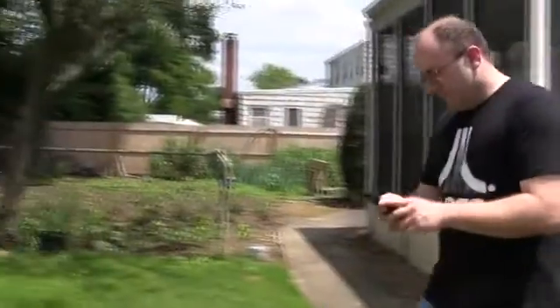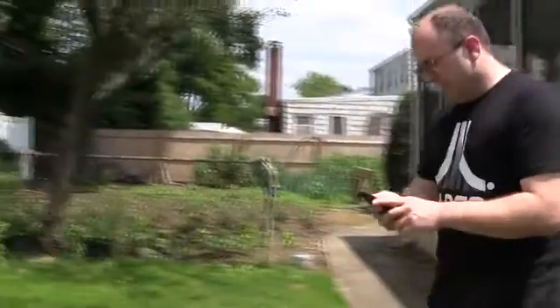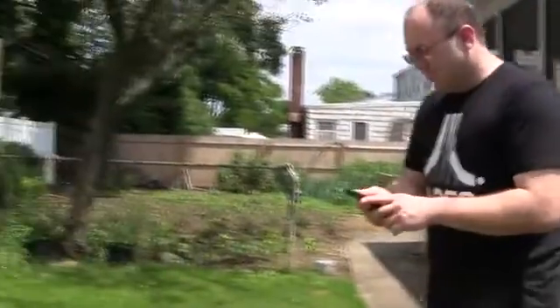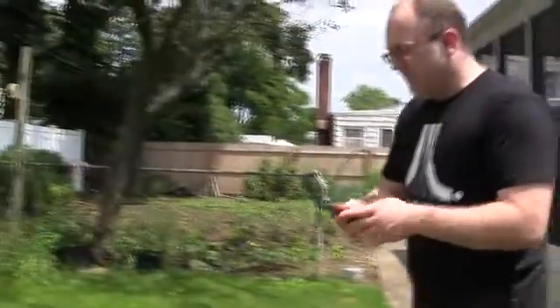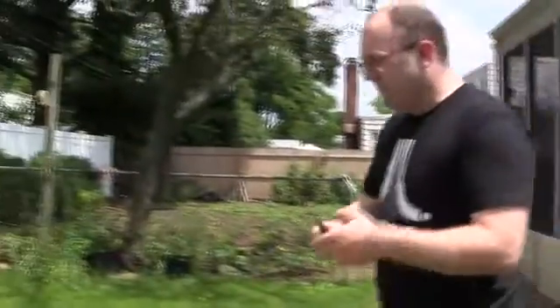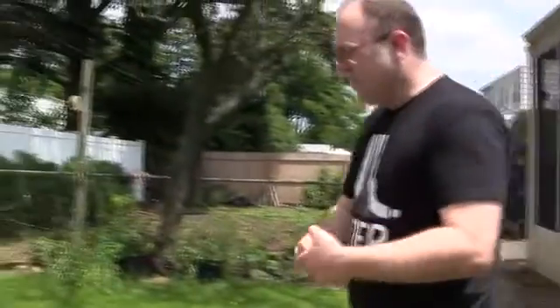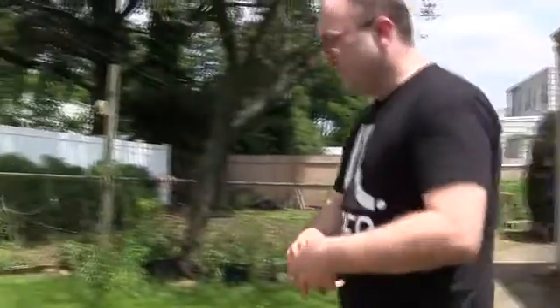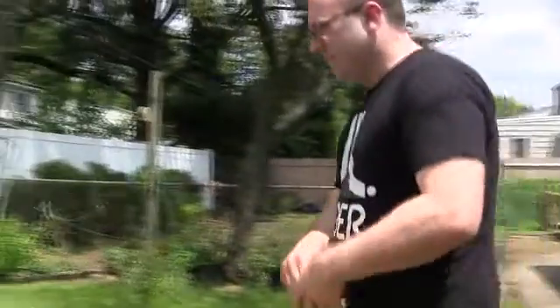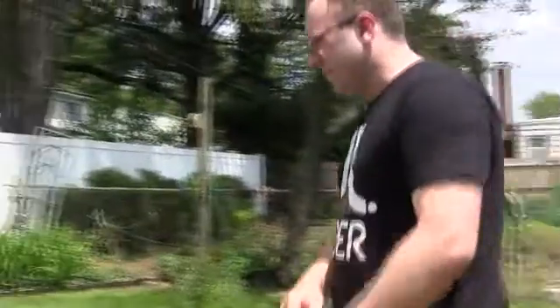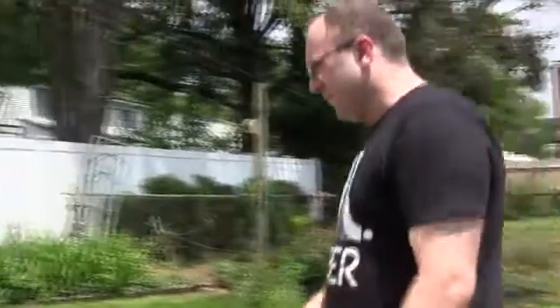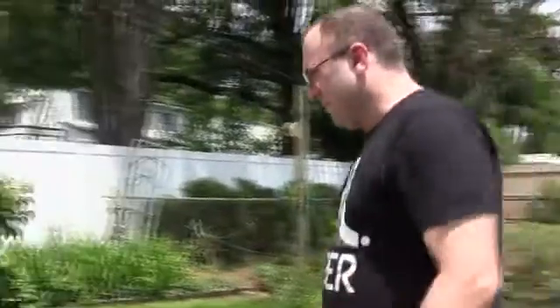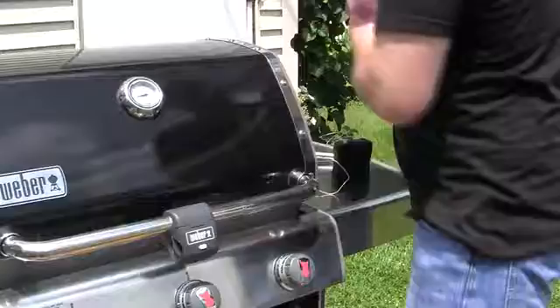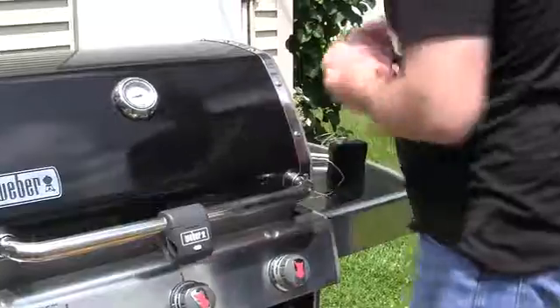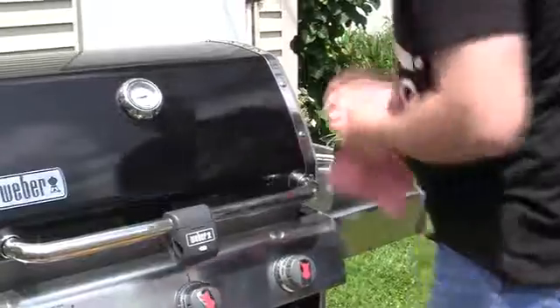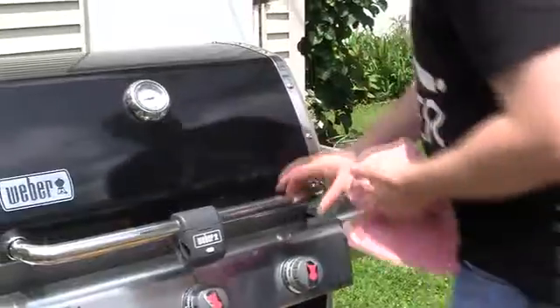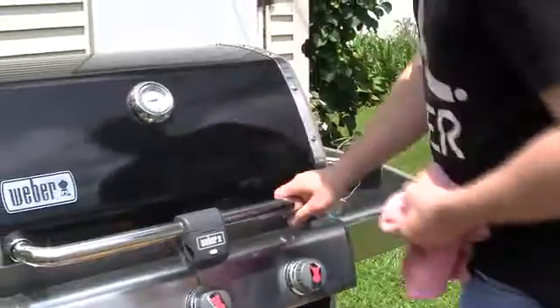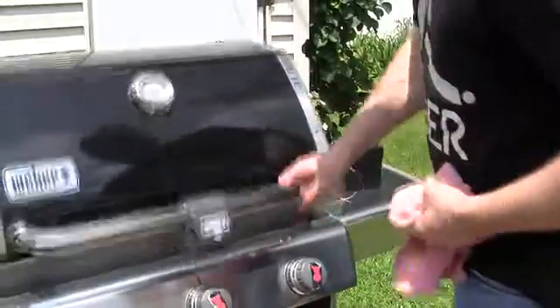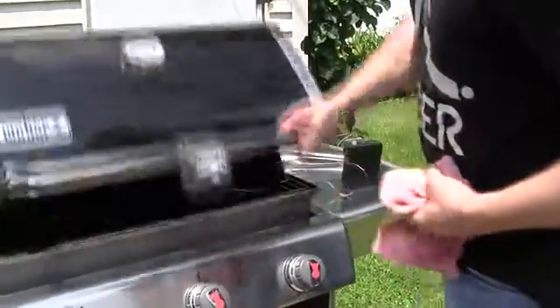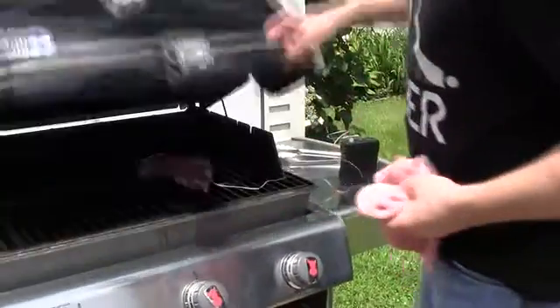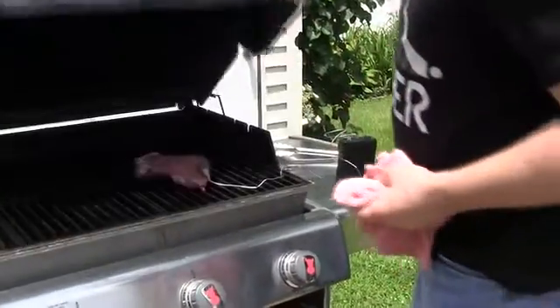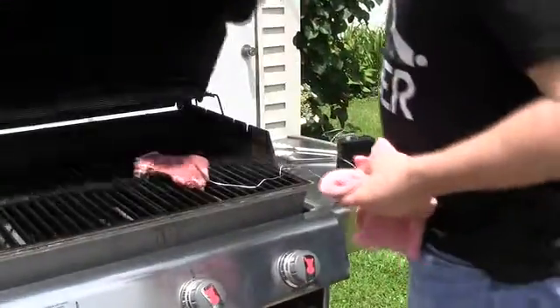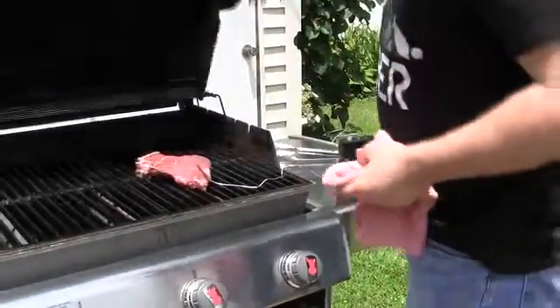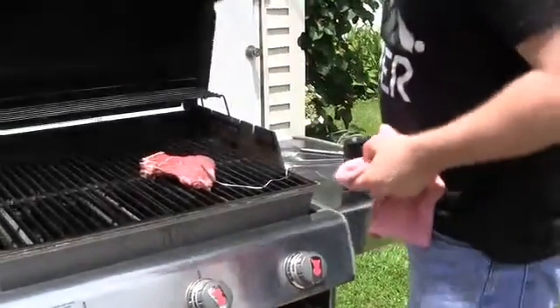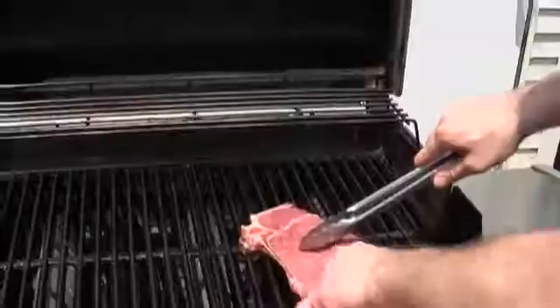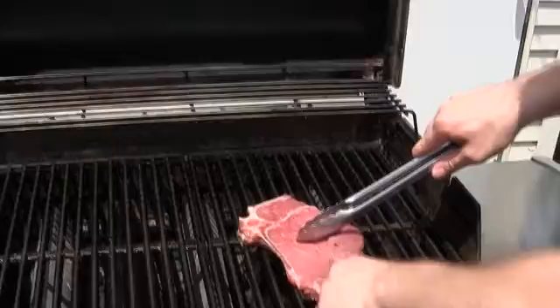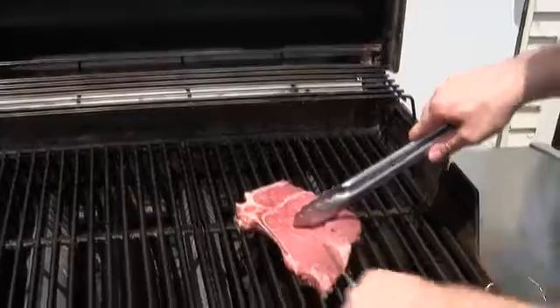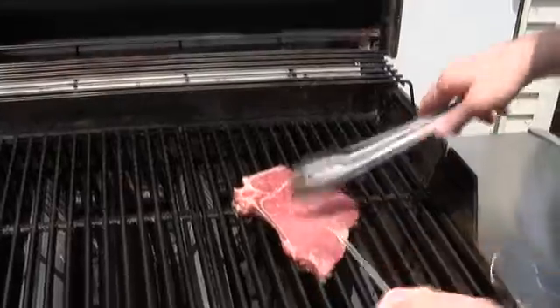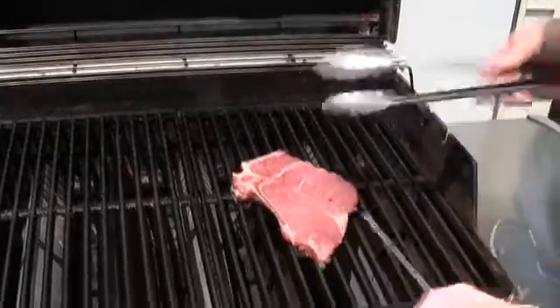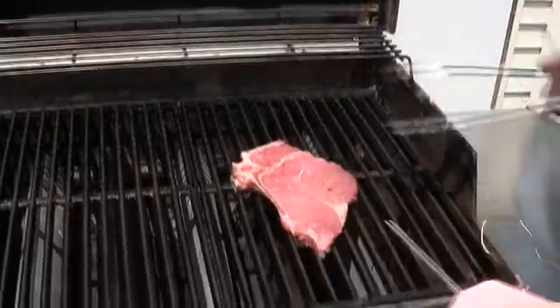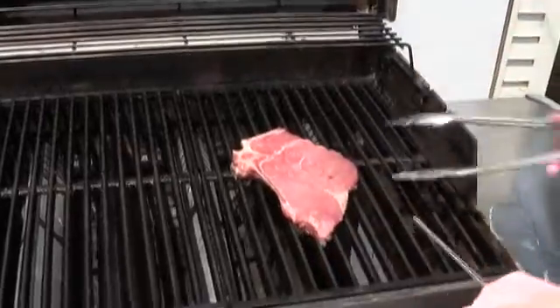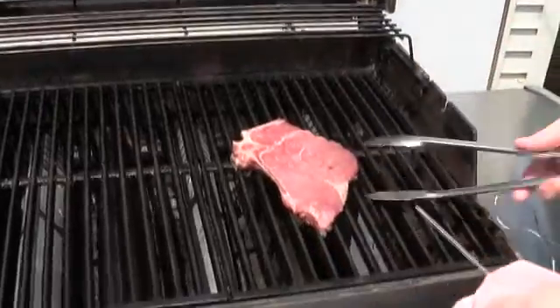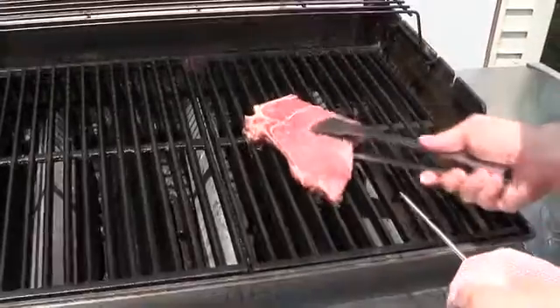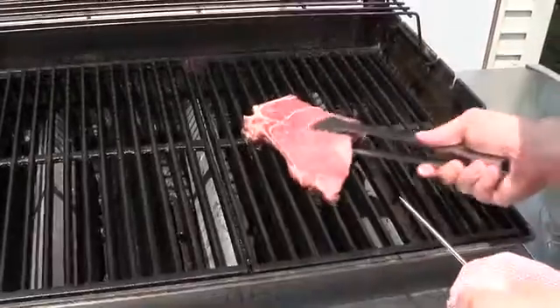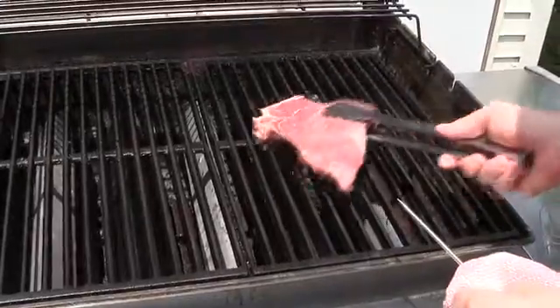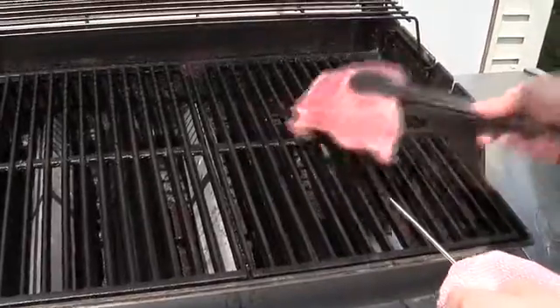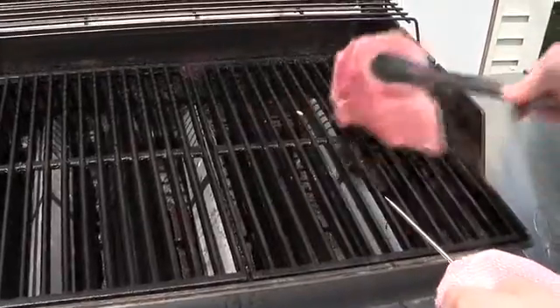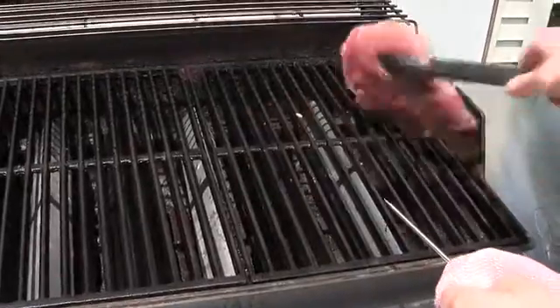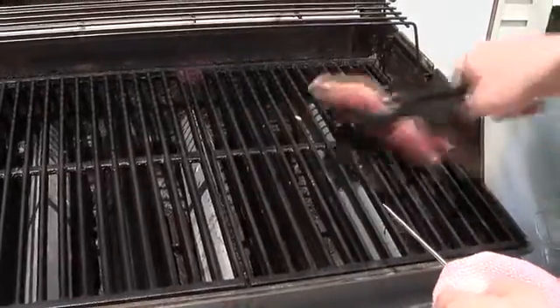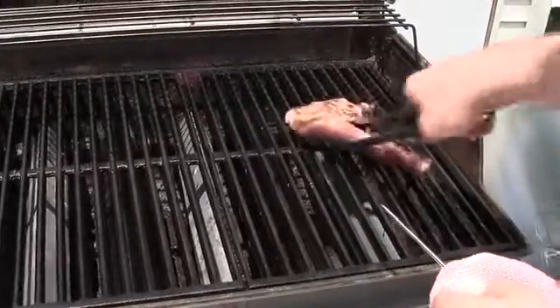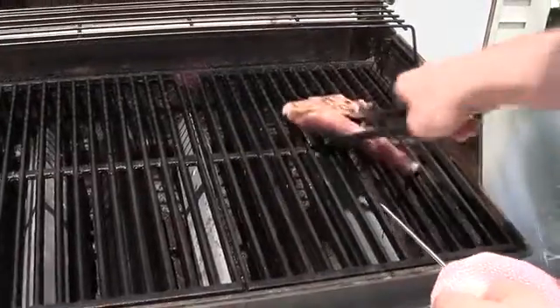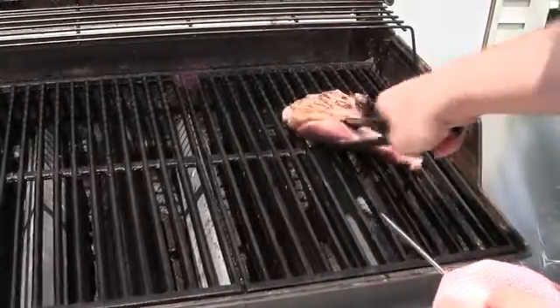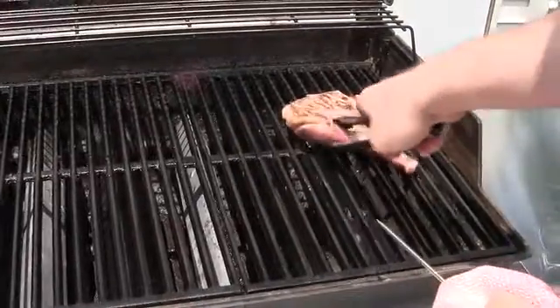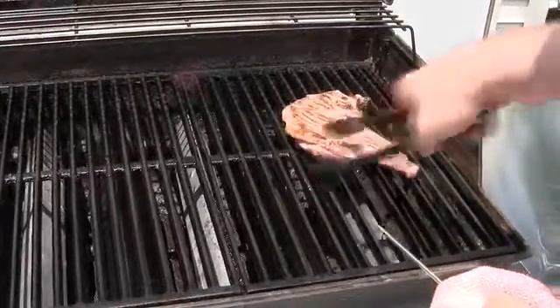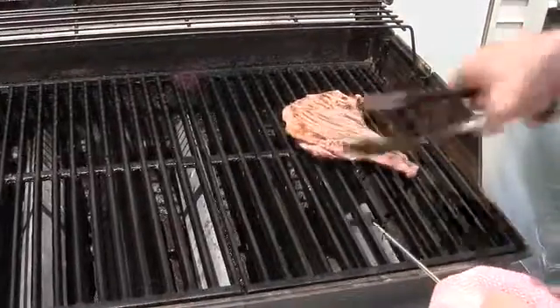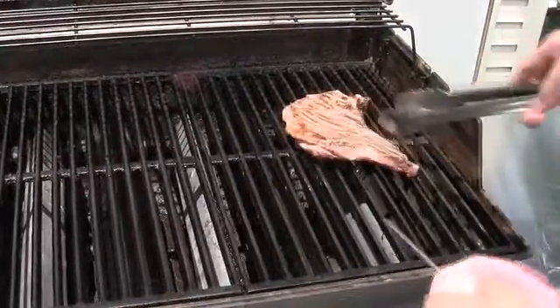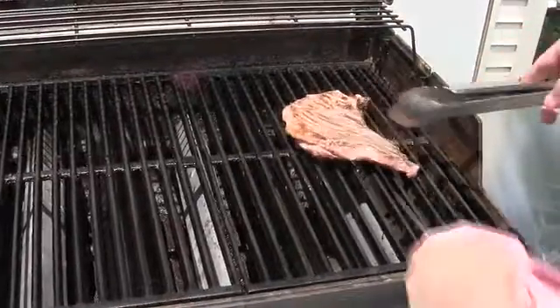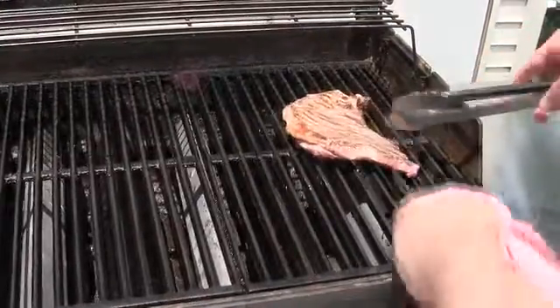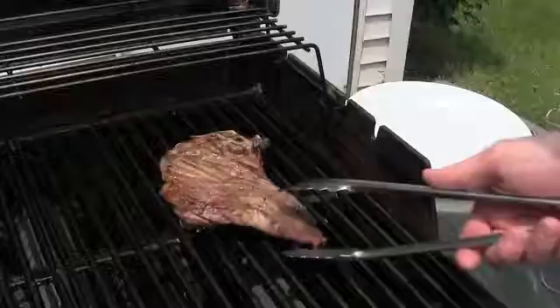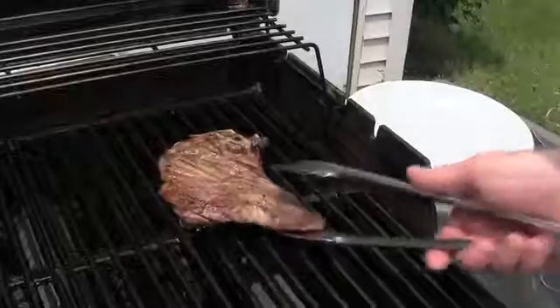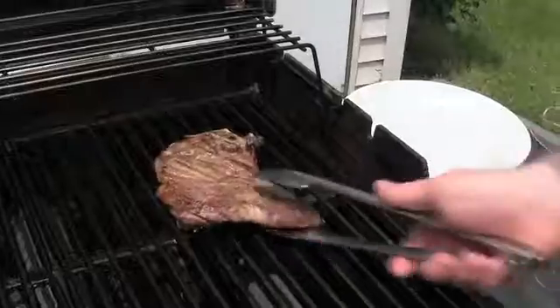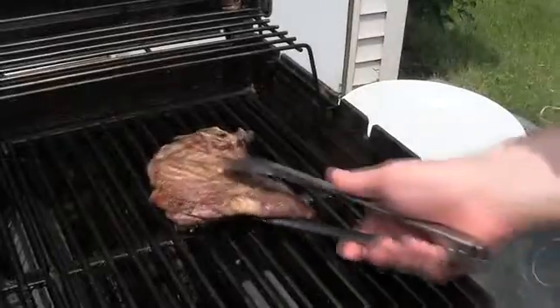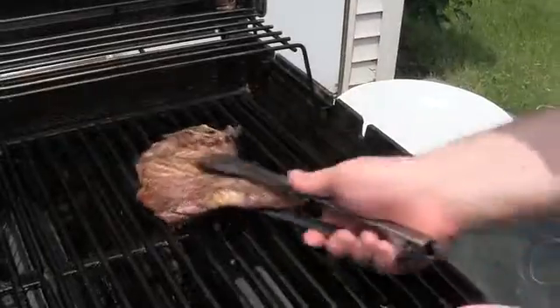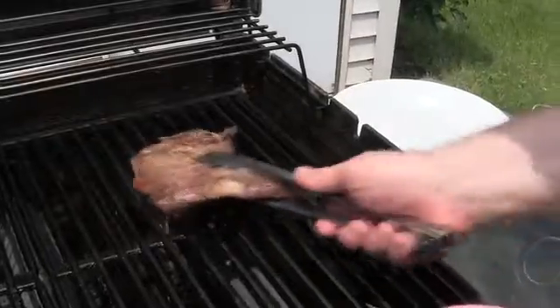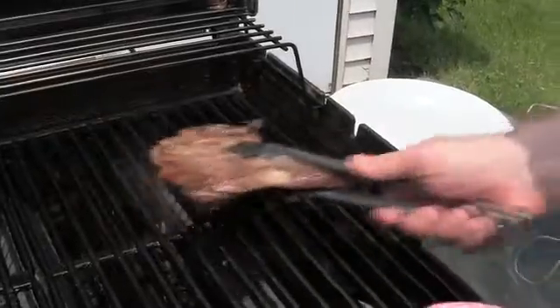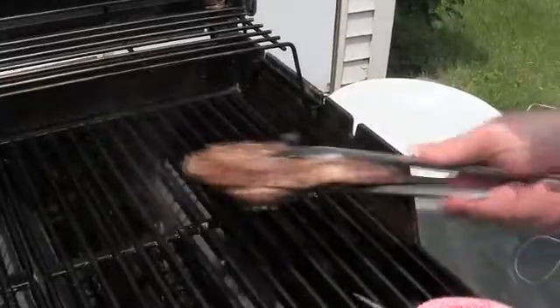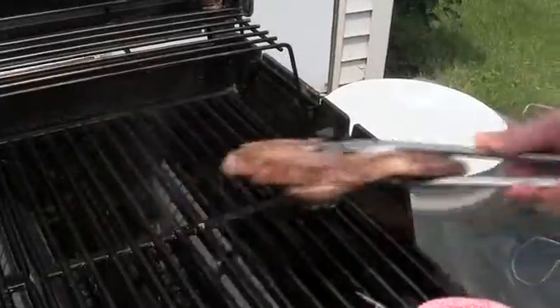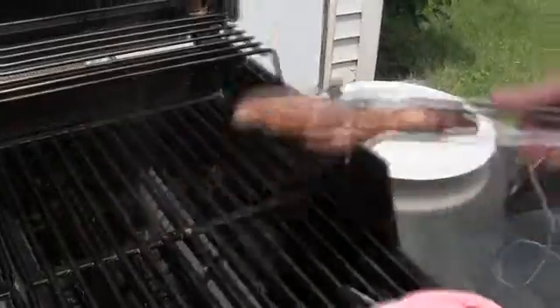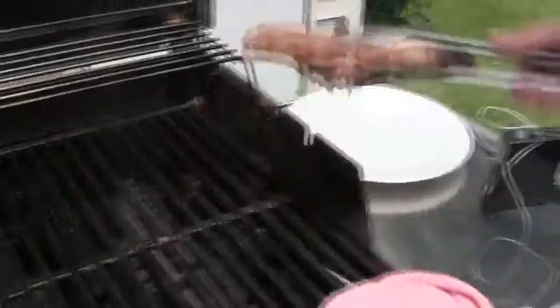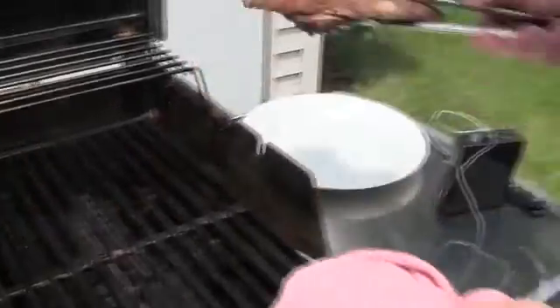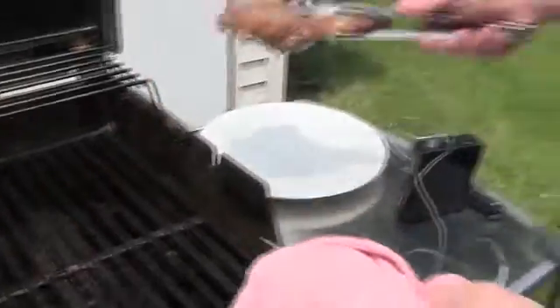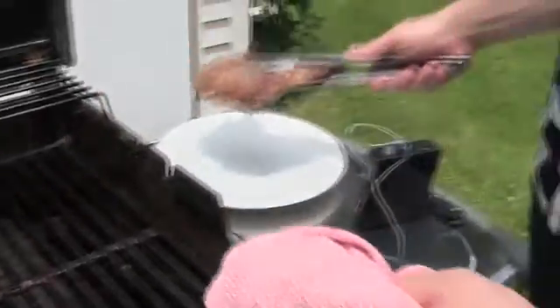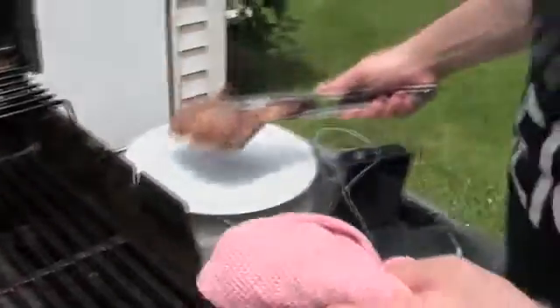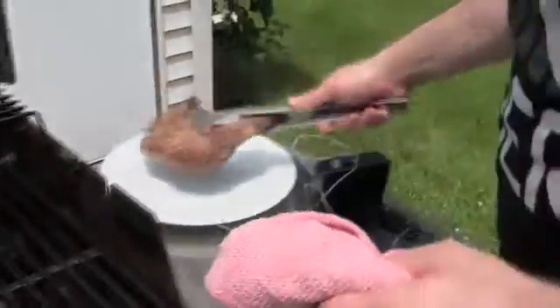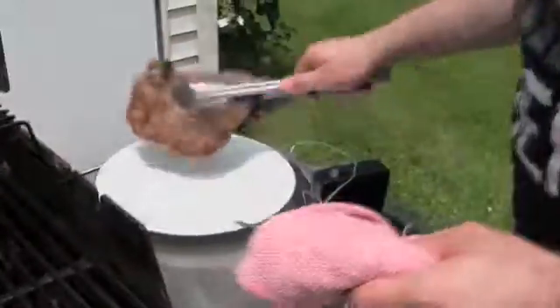We're making the BBIQ app smart. It doesn't just tell you what temperature your steak is — it notifies you when to flip the steak and when to take it off the grill.